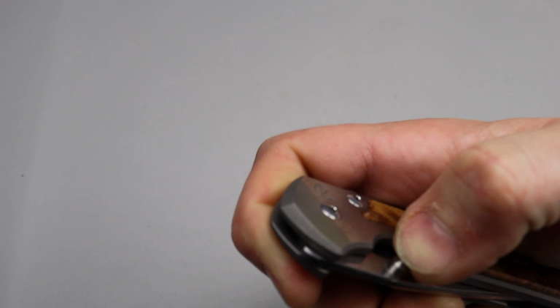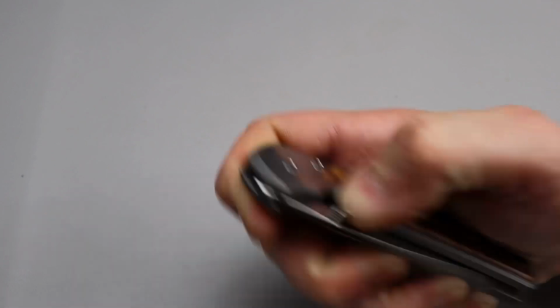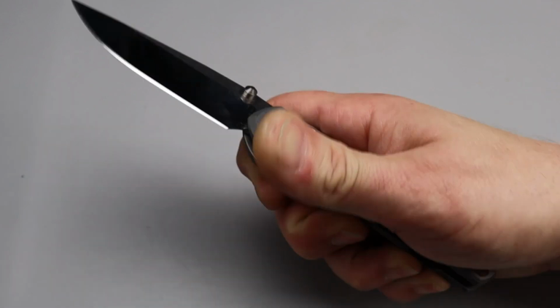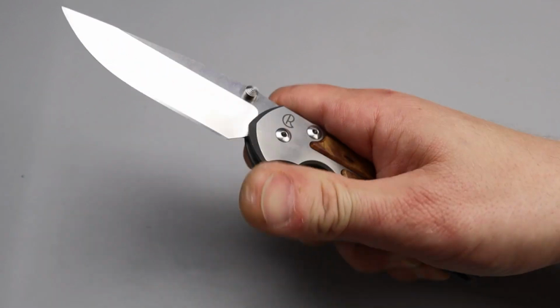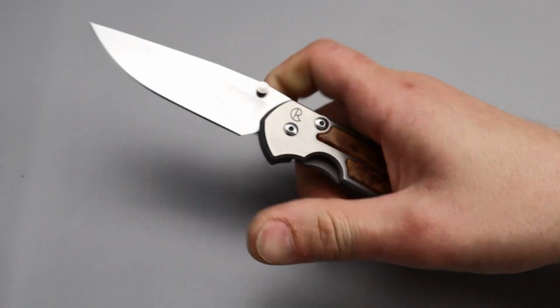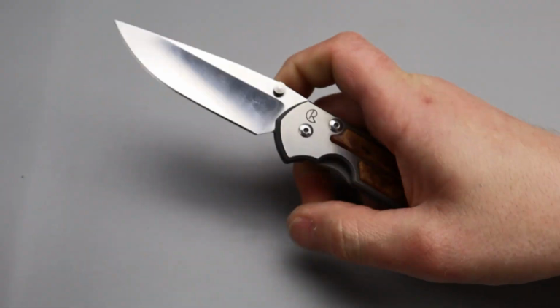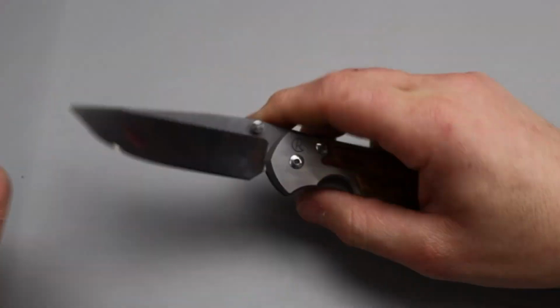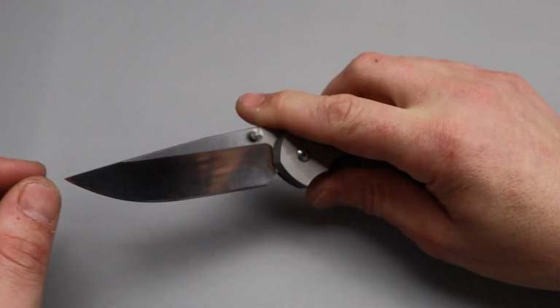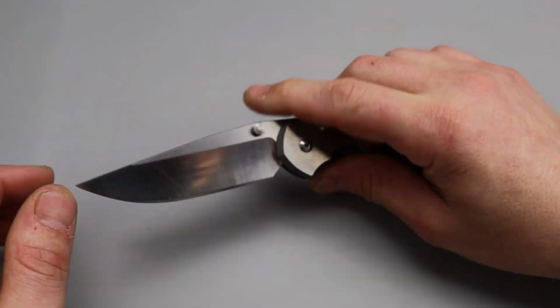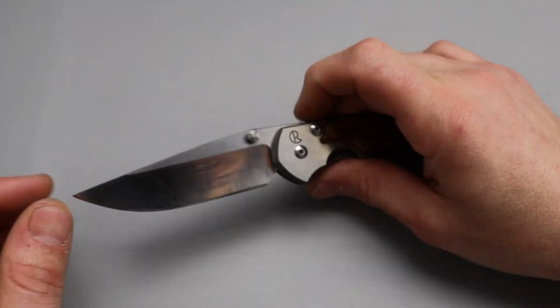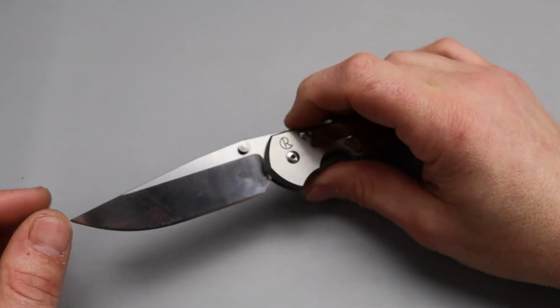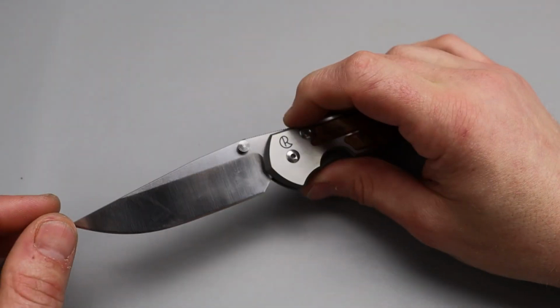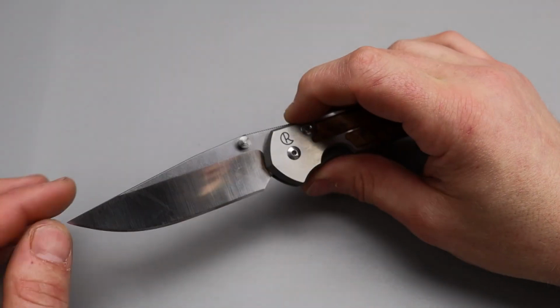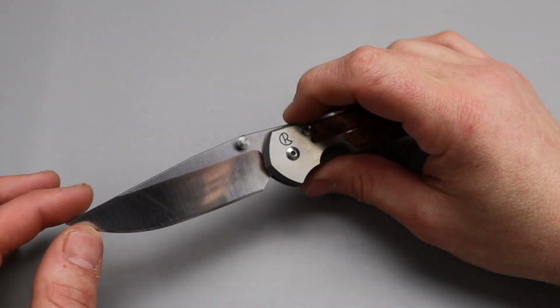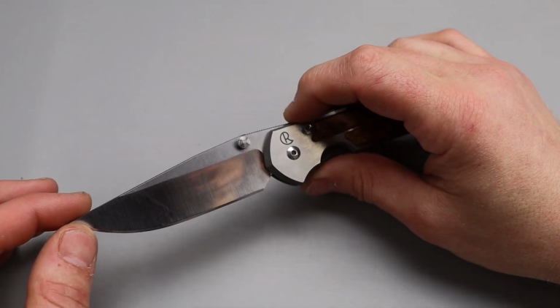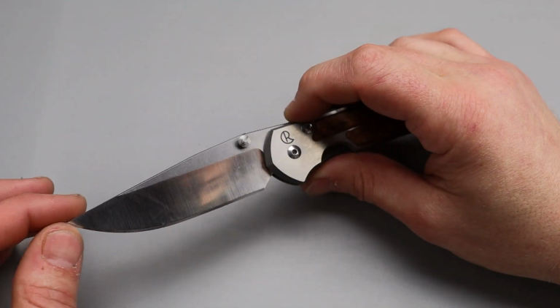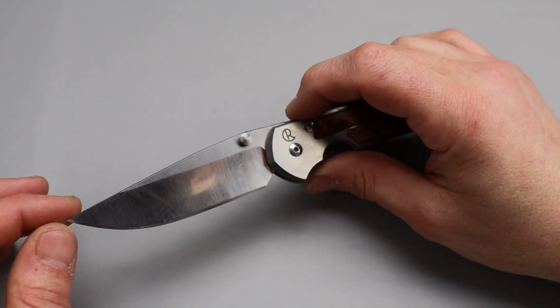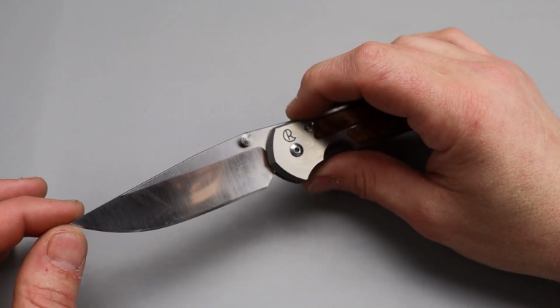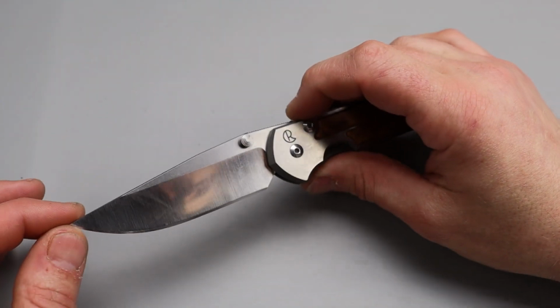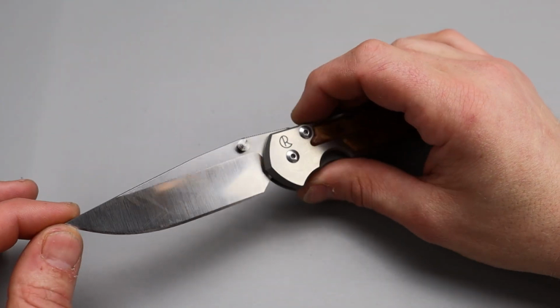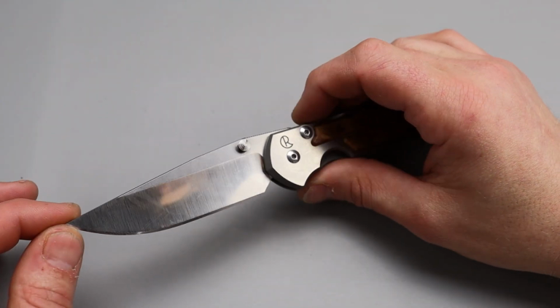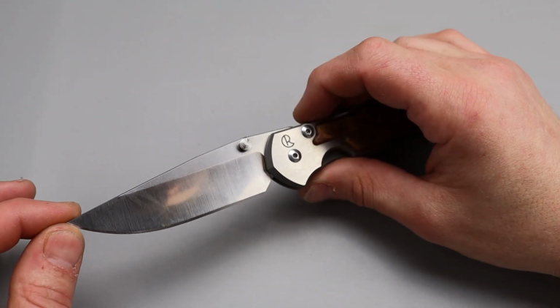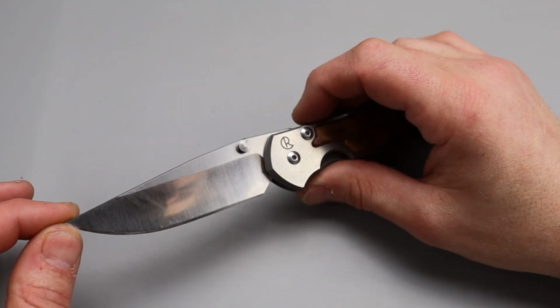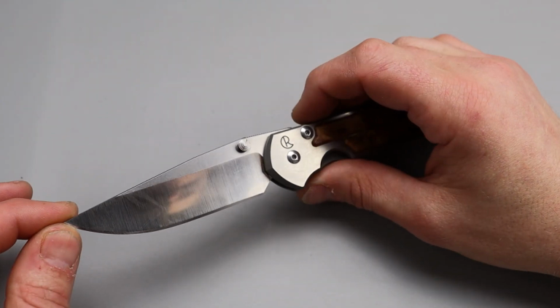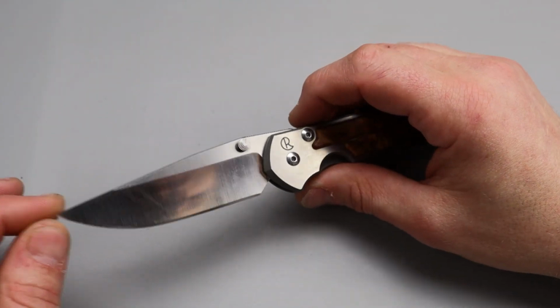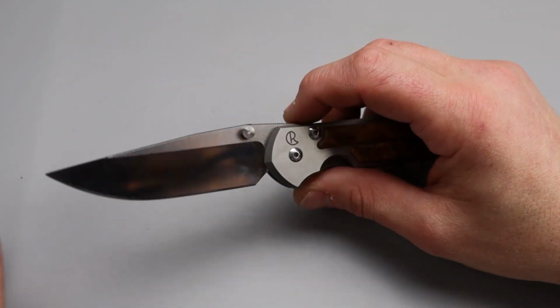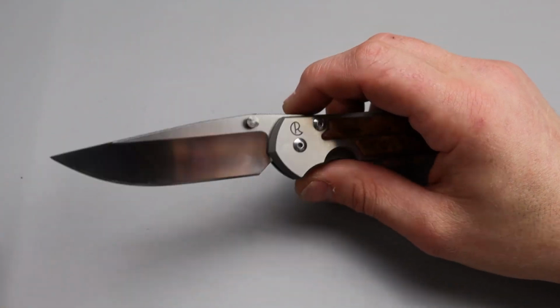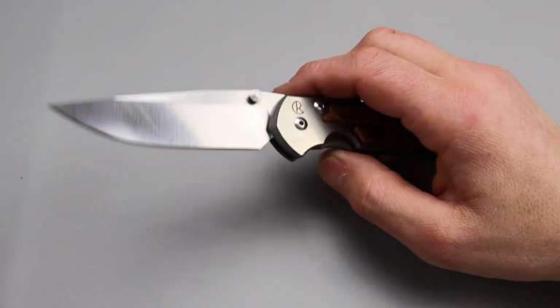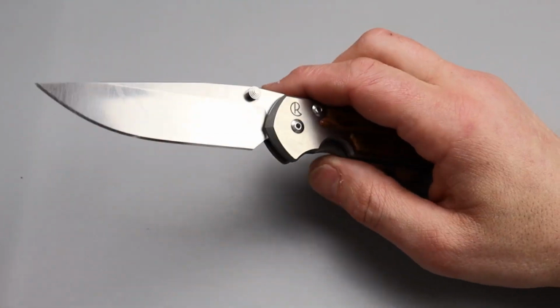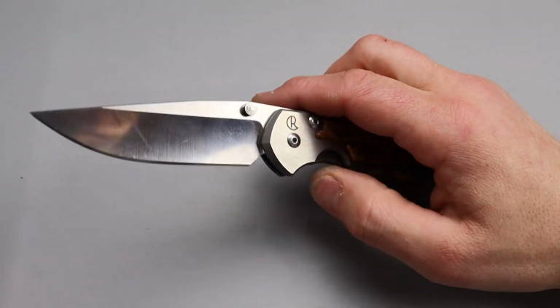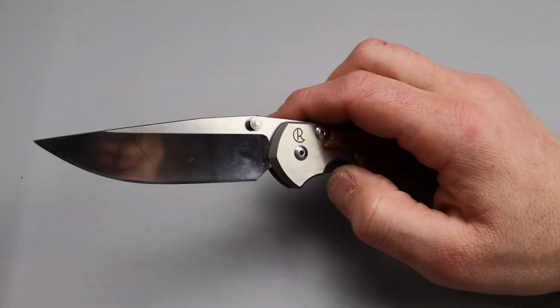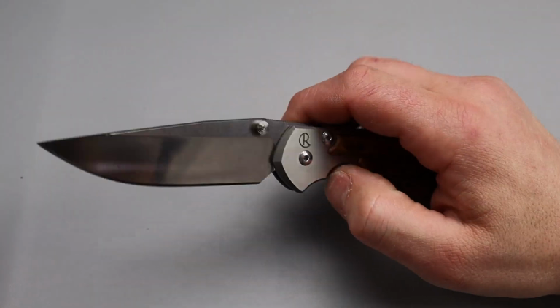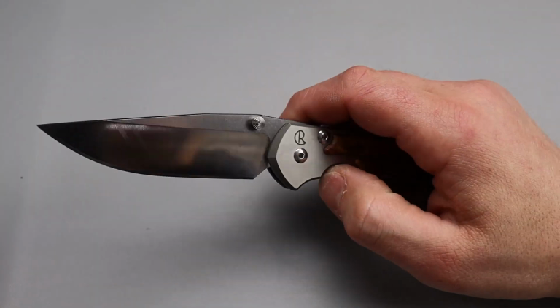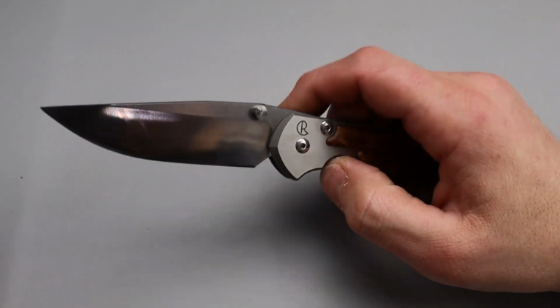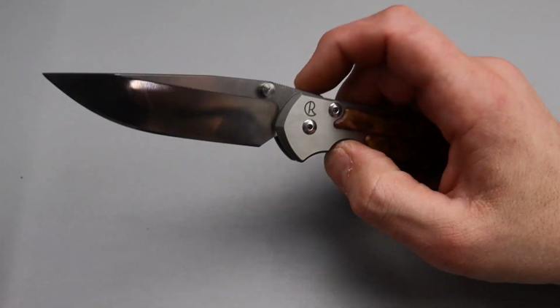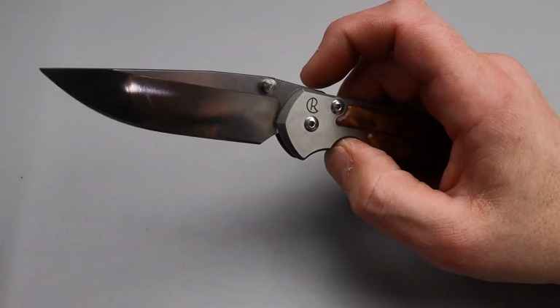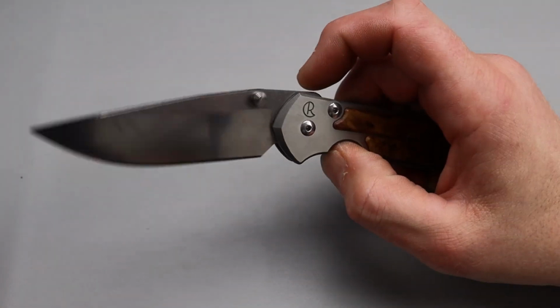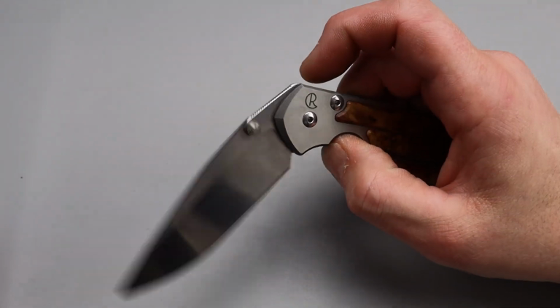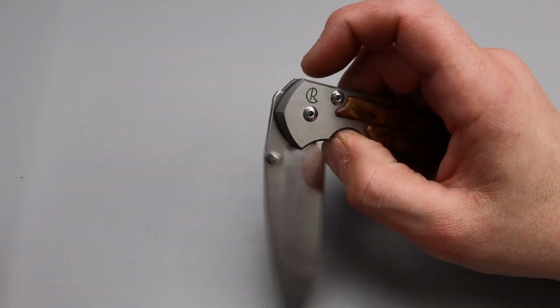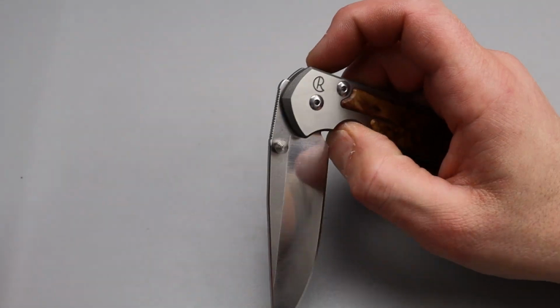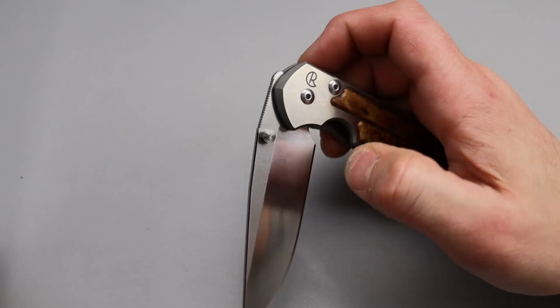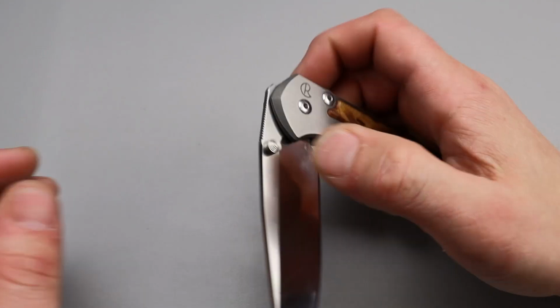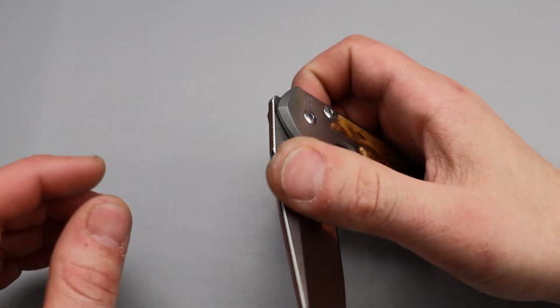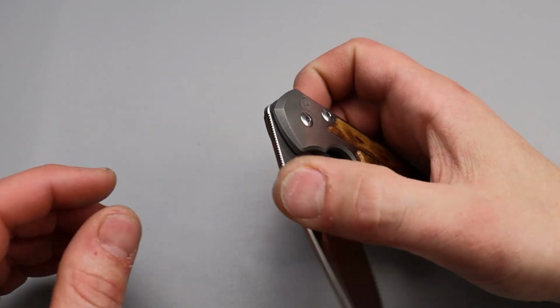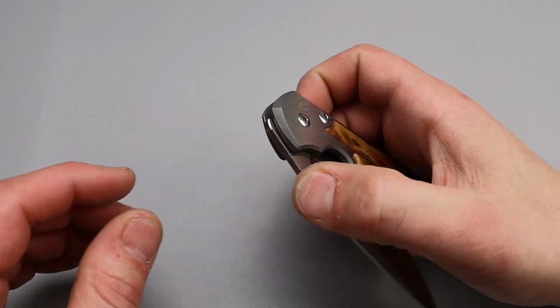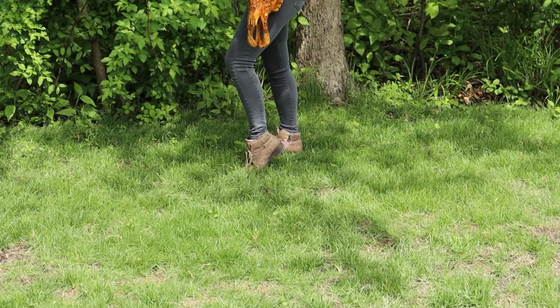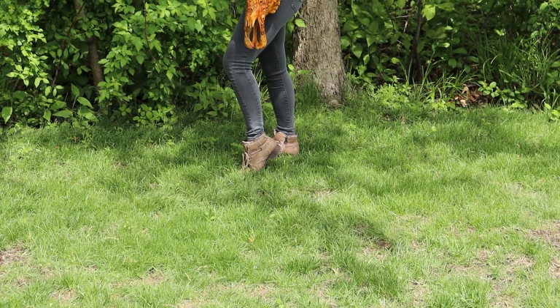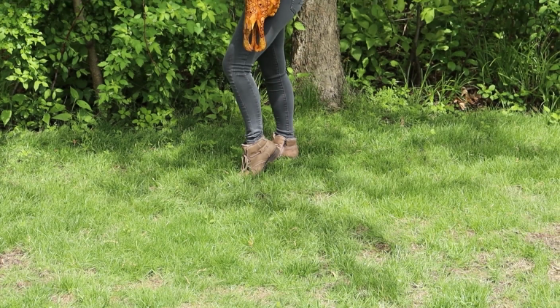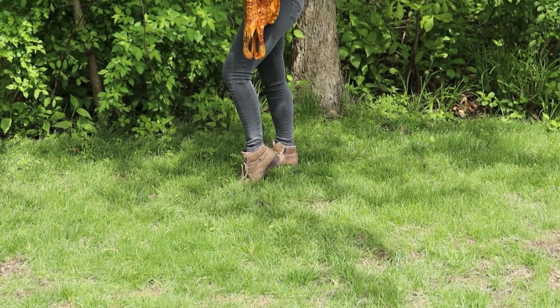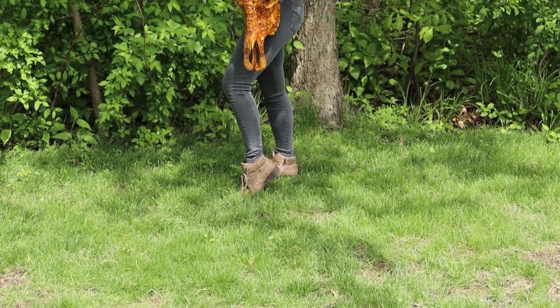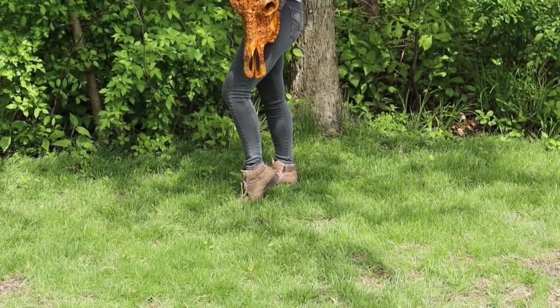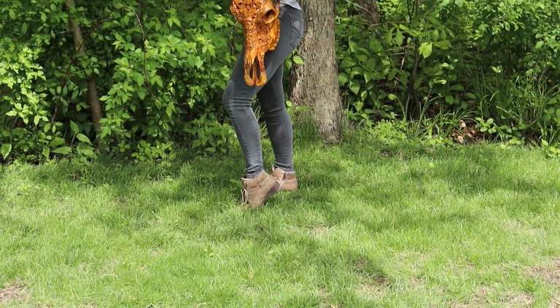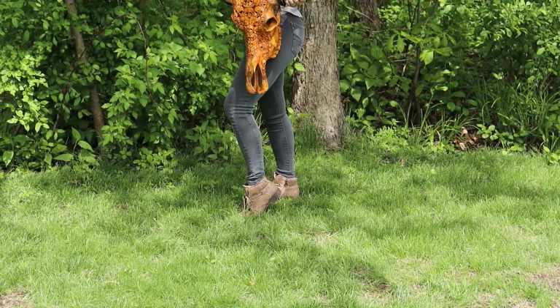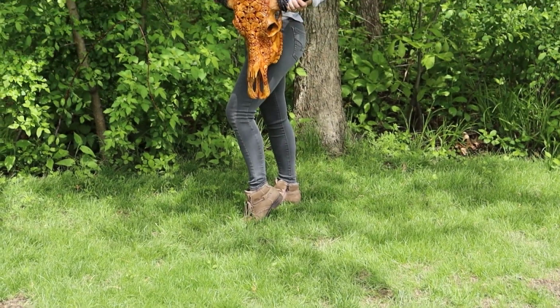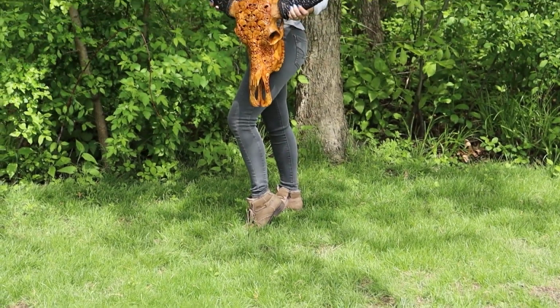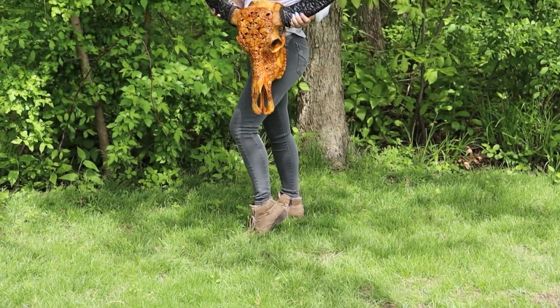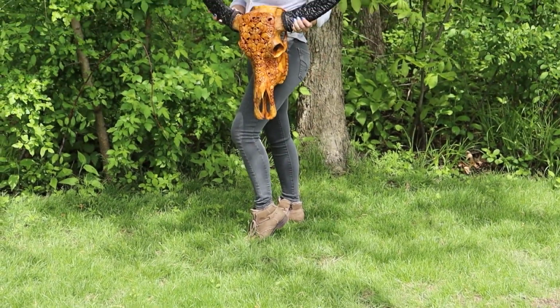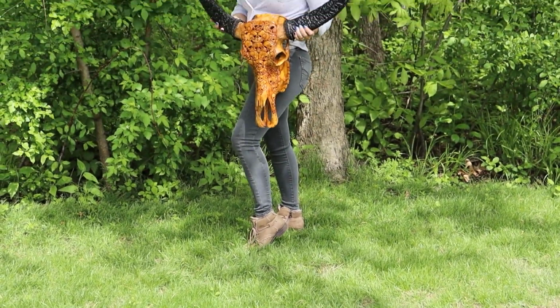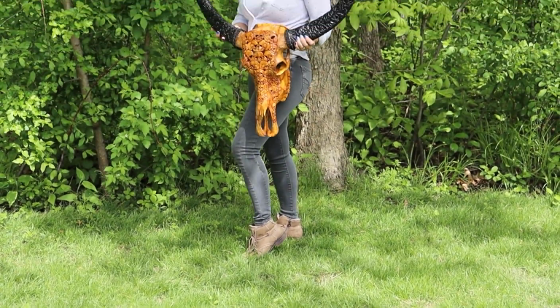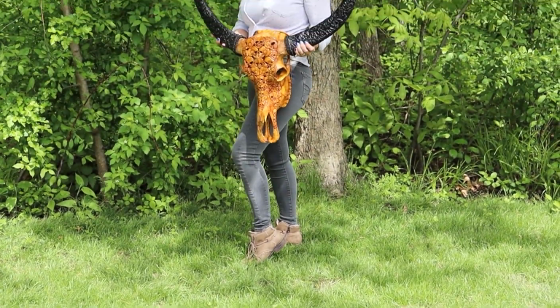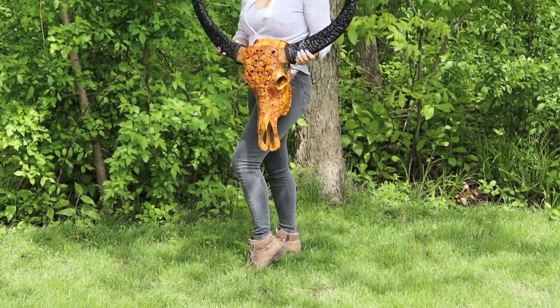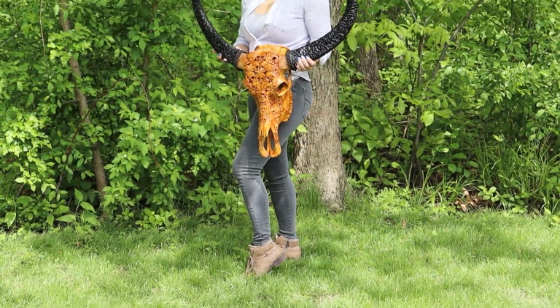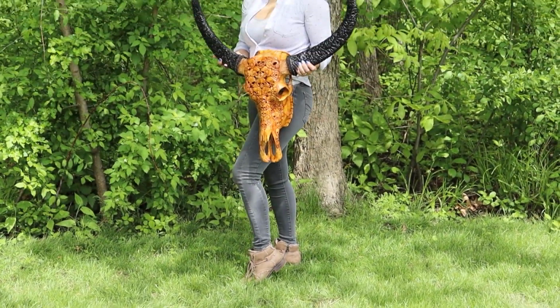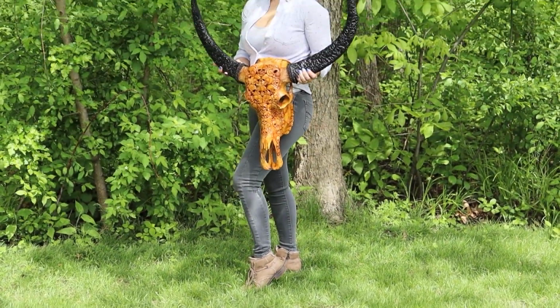Bang! Neves Knives. I'm Jared and today's video is about the new skull I have from Skull Bliss.